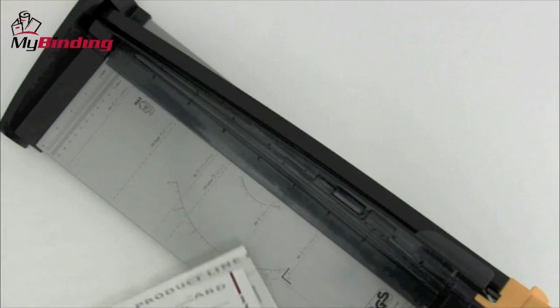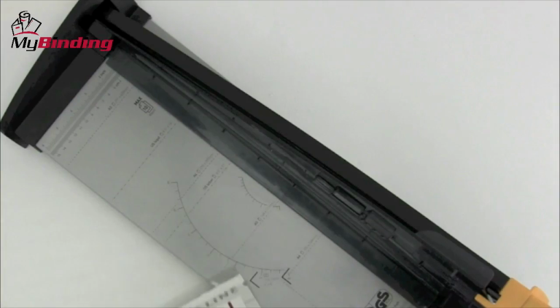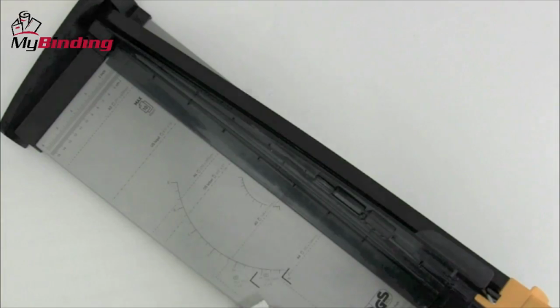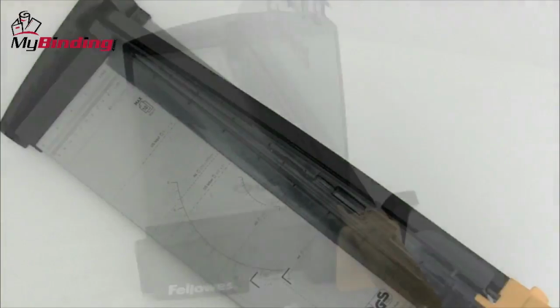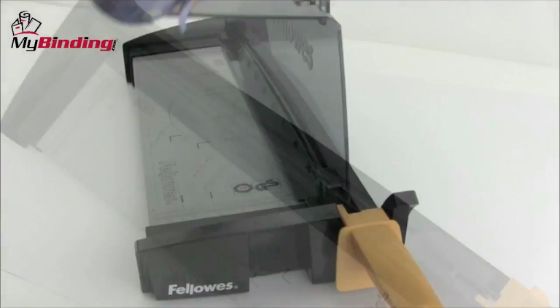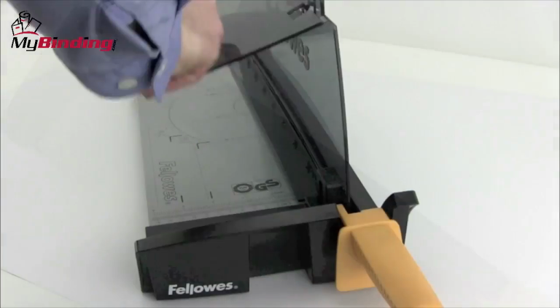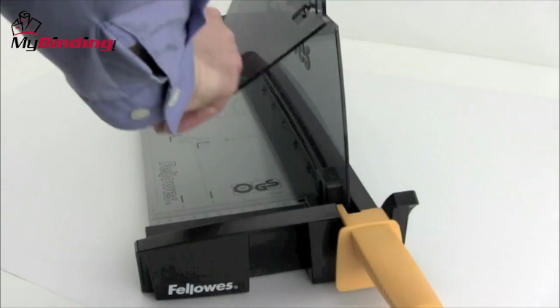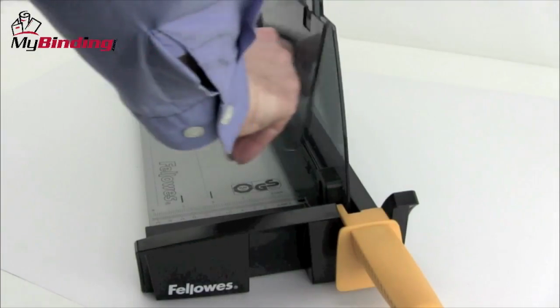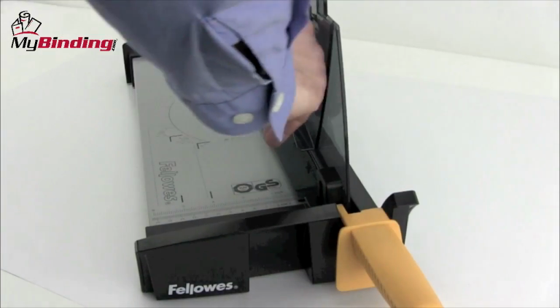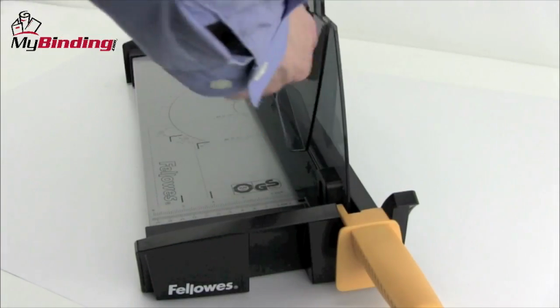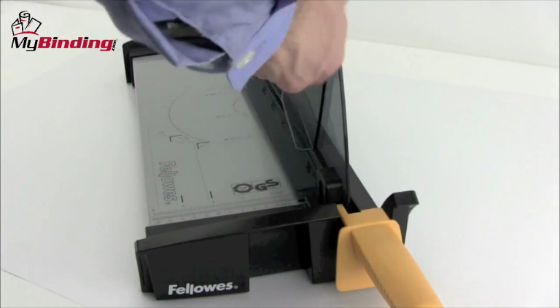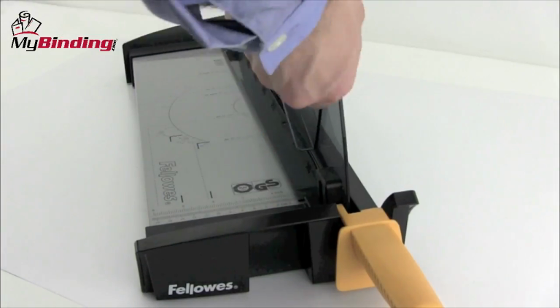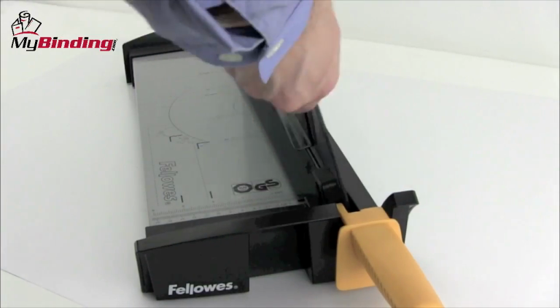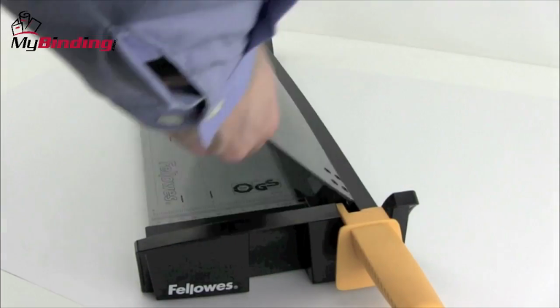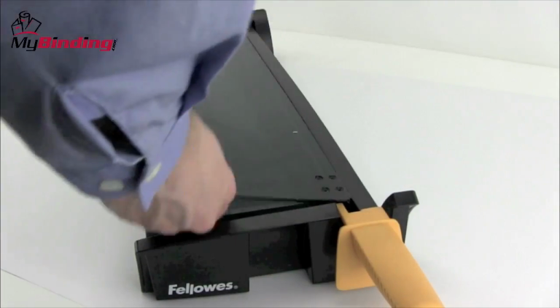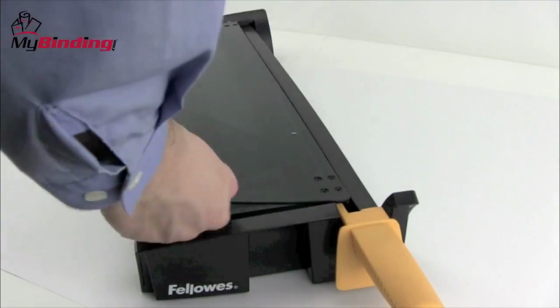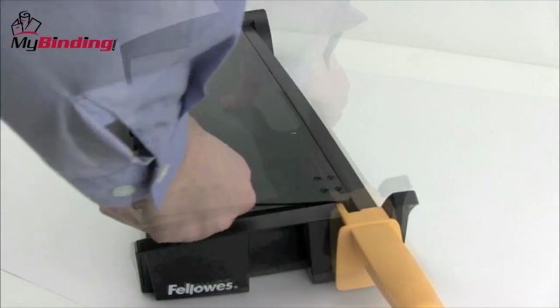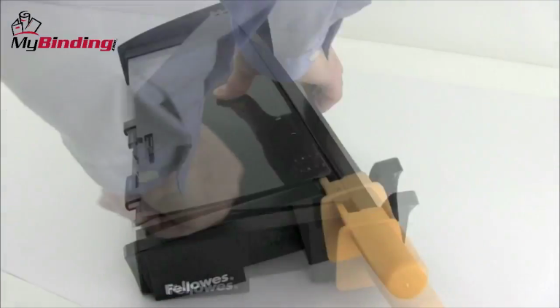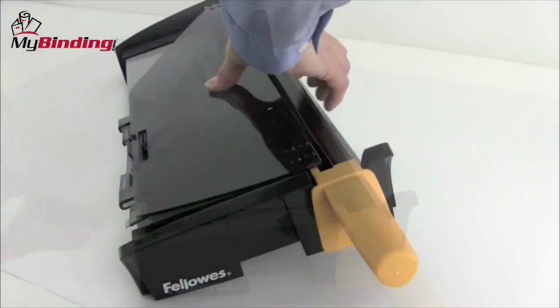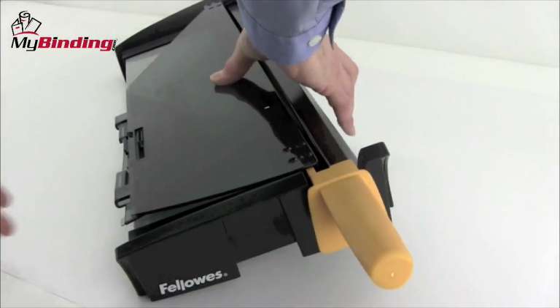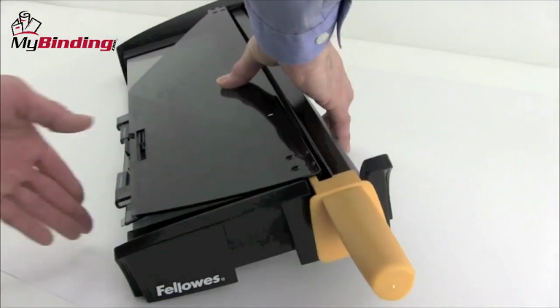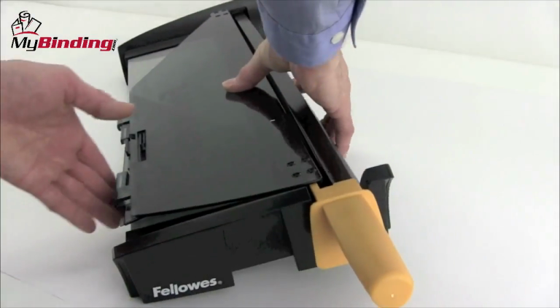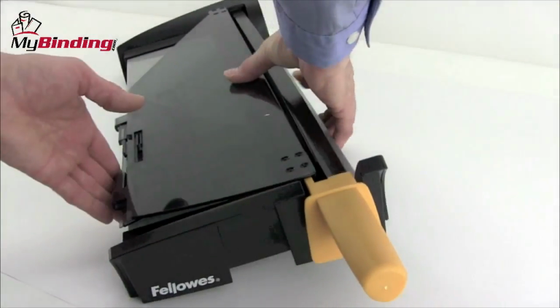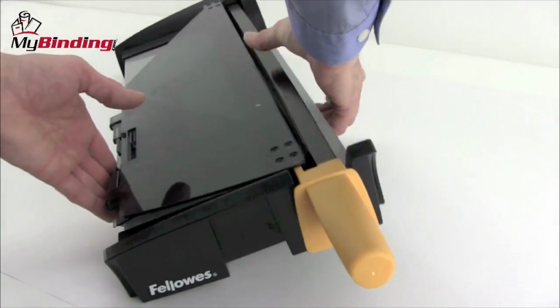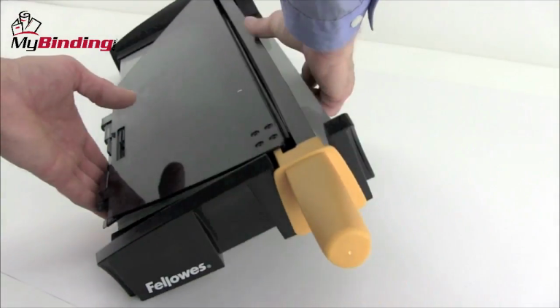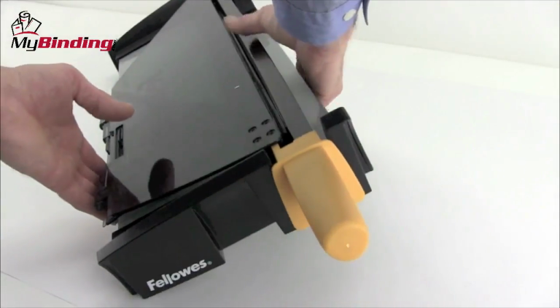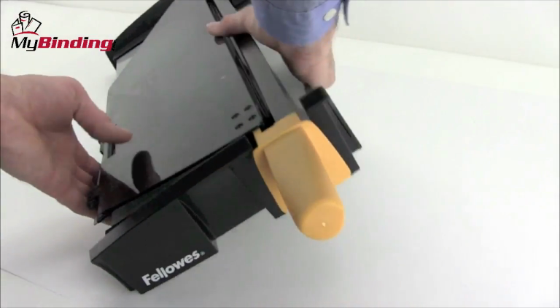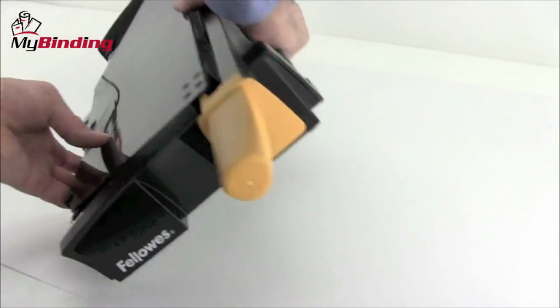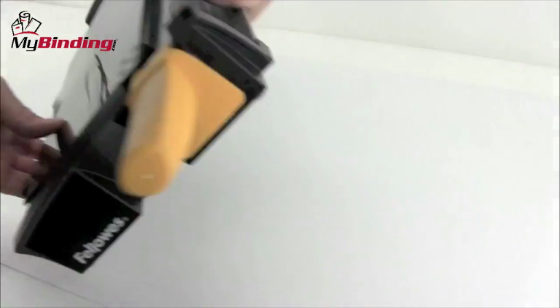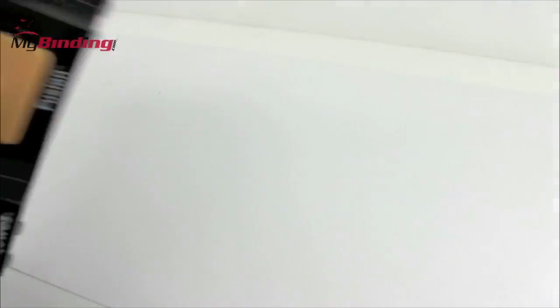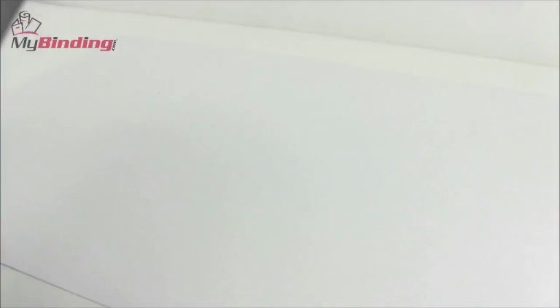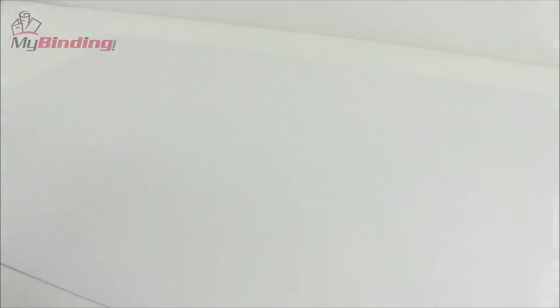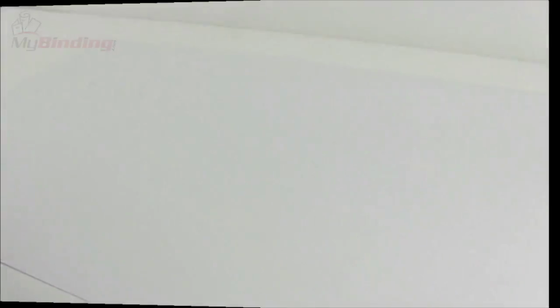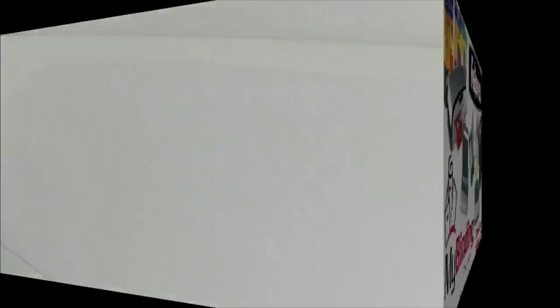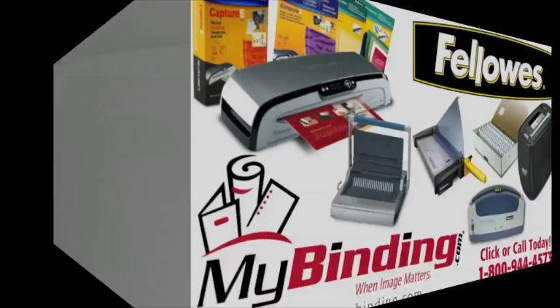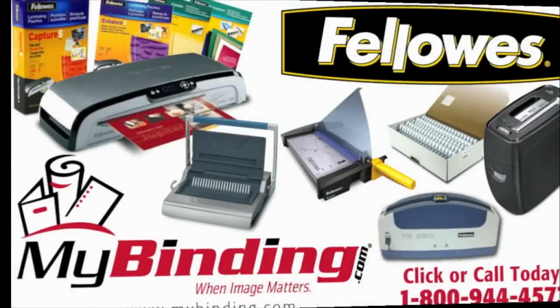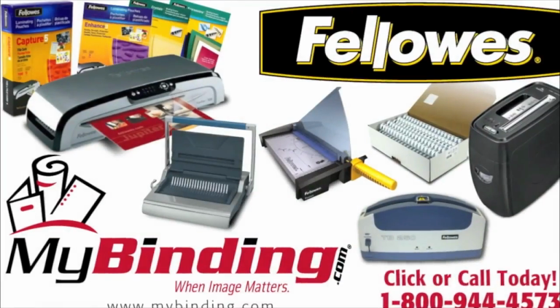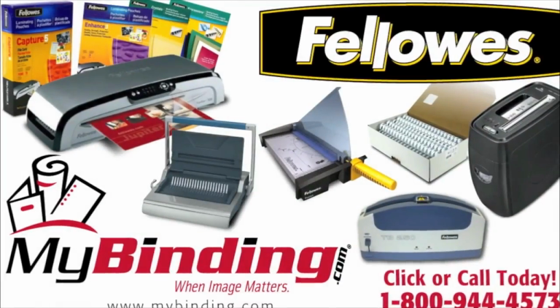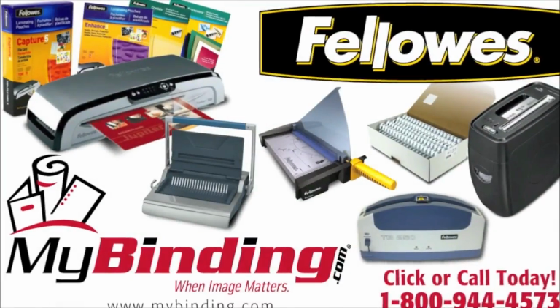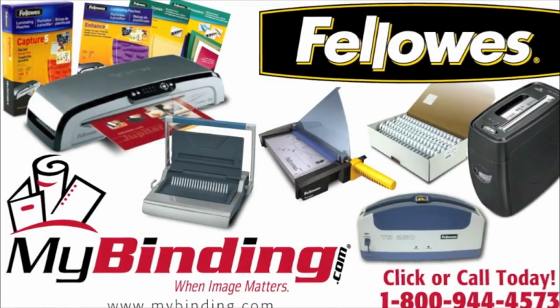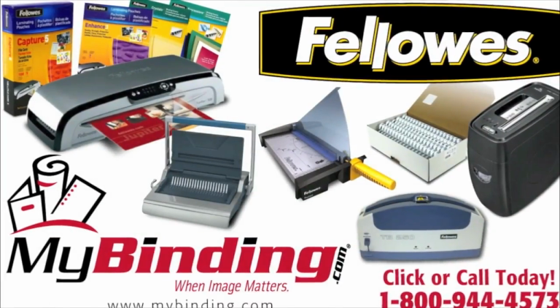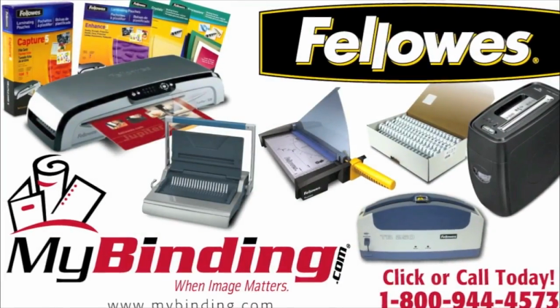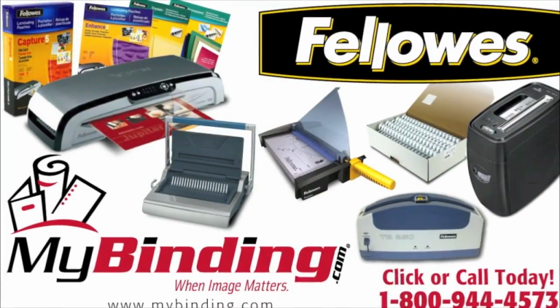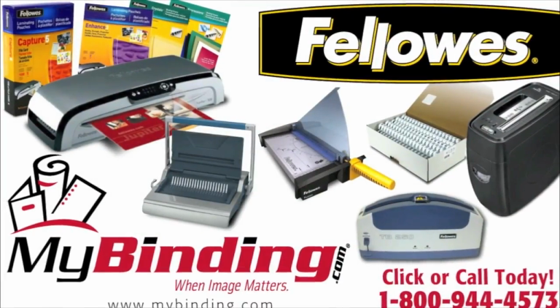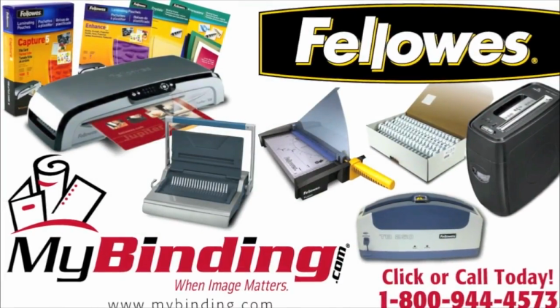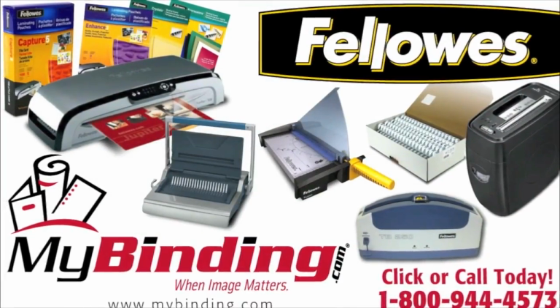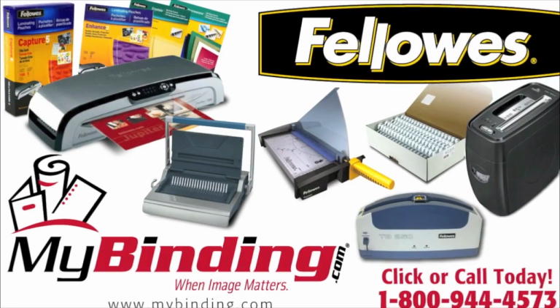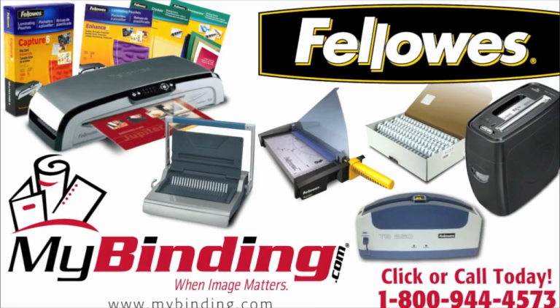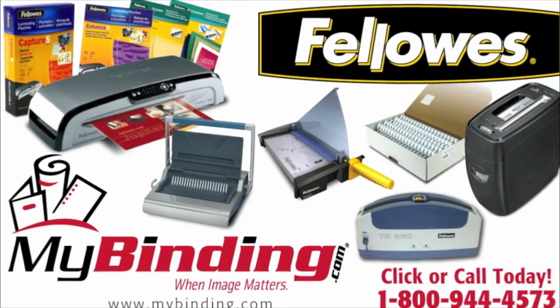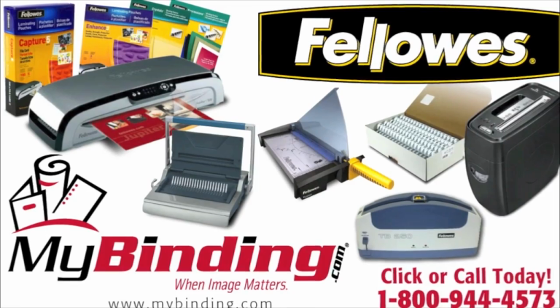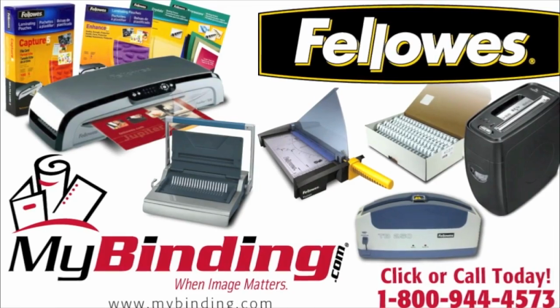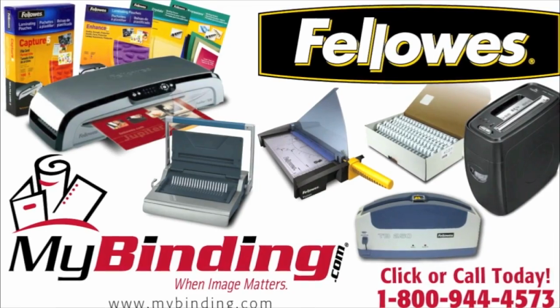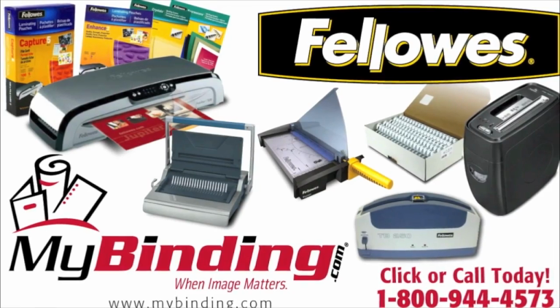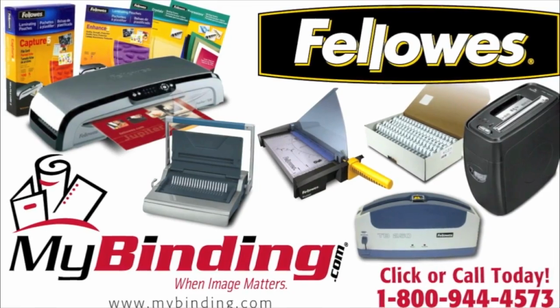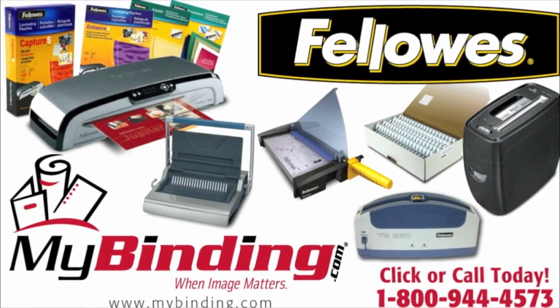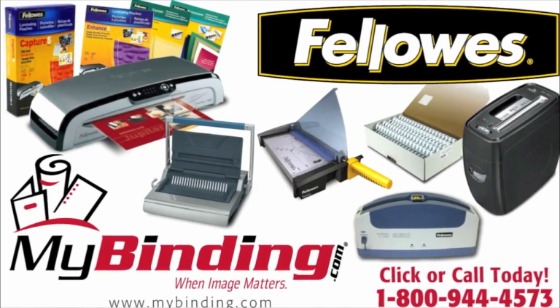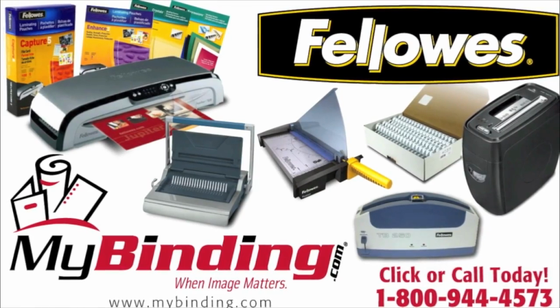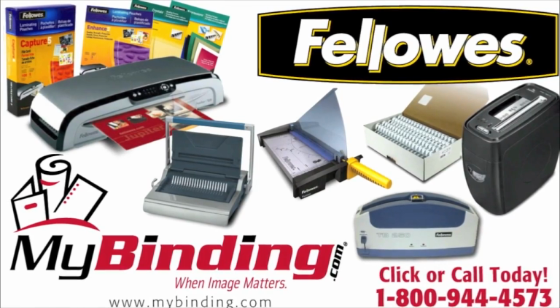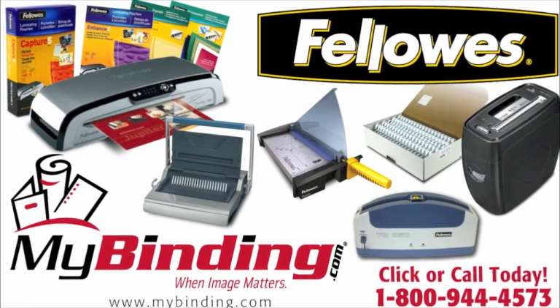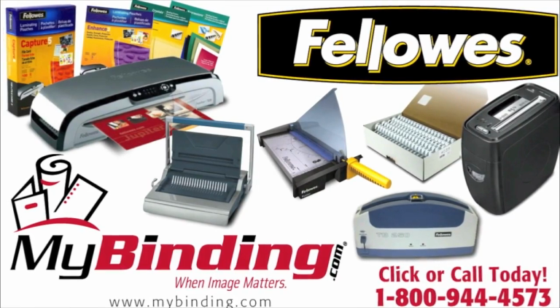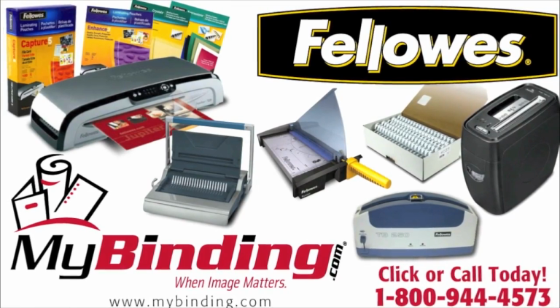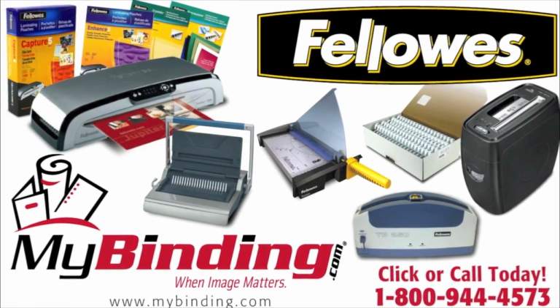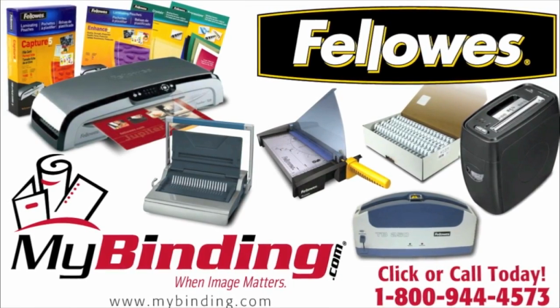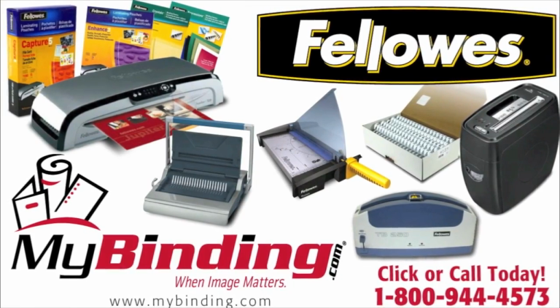There it is, the Fusion 180 by Fellowes. For more demos, reviews, and how-tos on this product and many more, check out MyBinding.com.